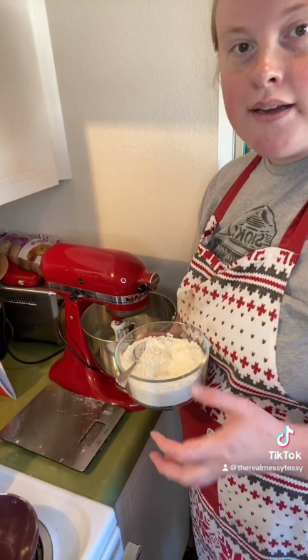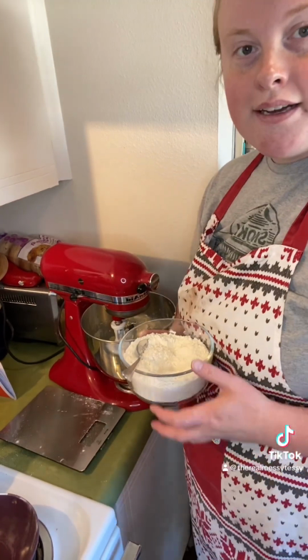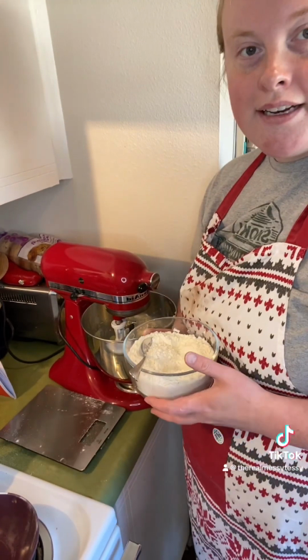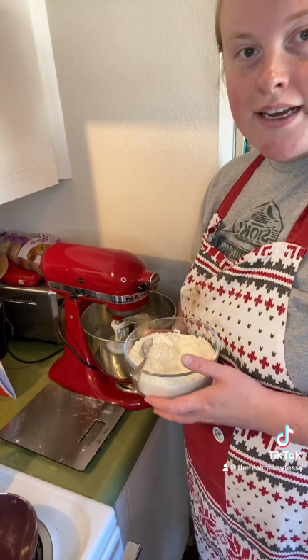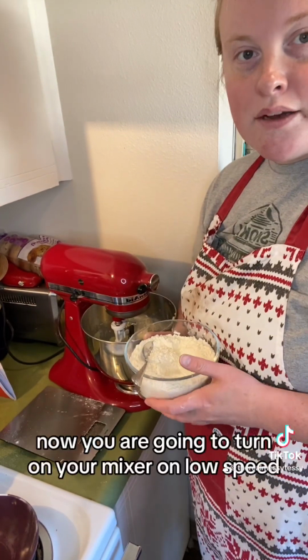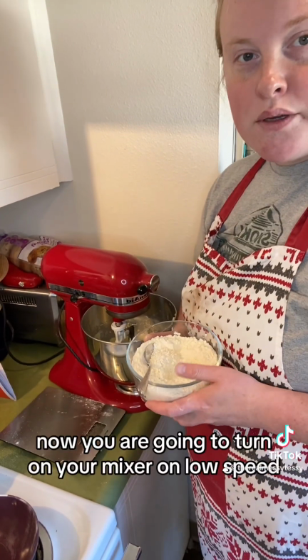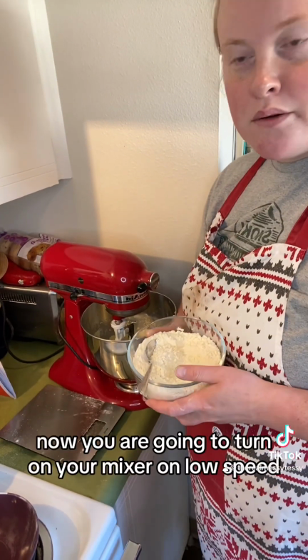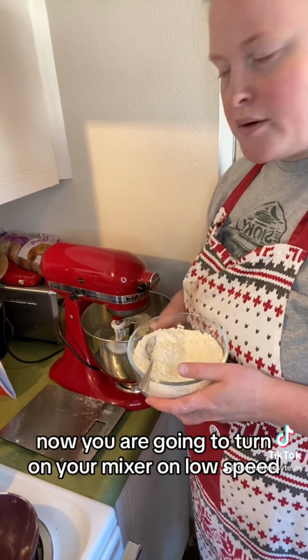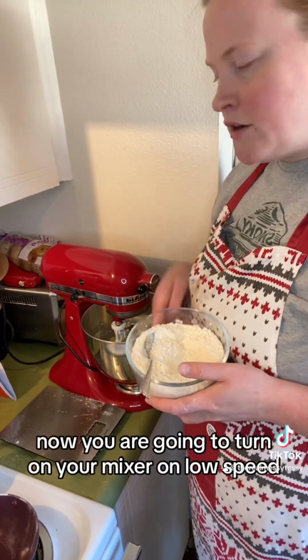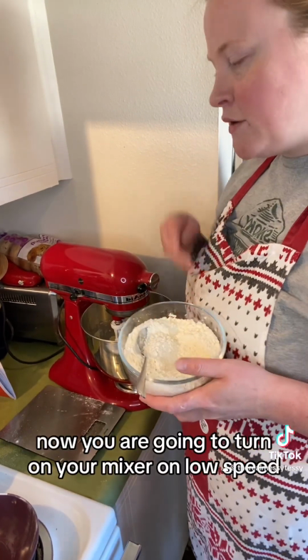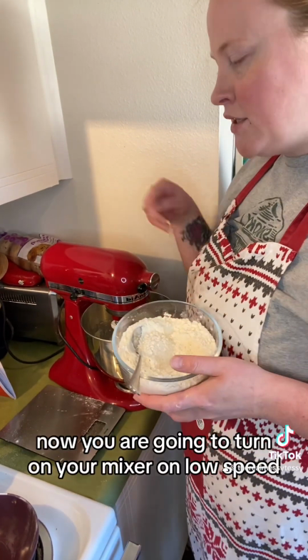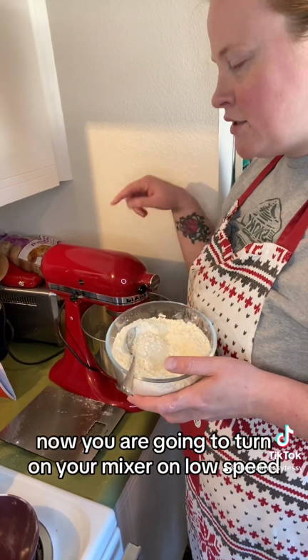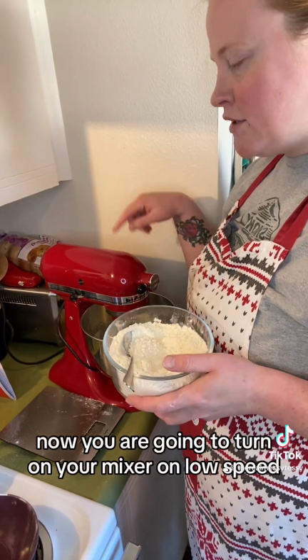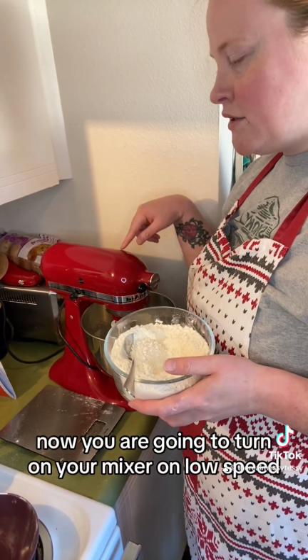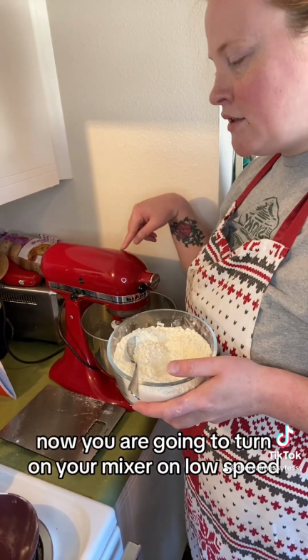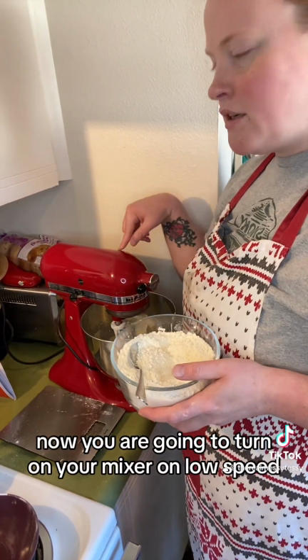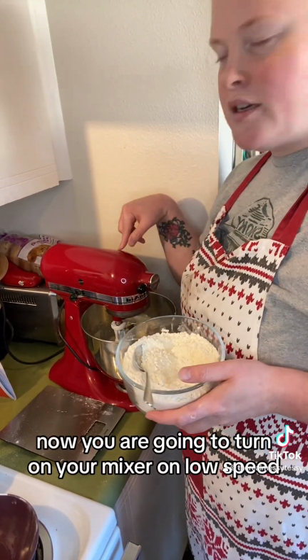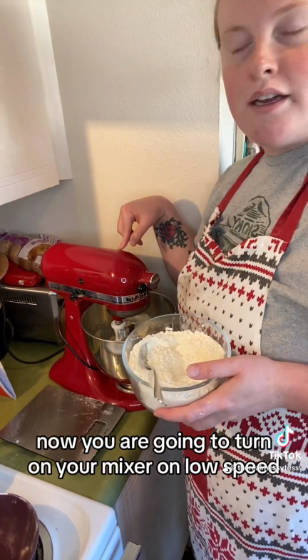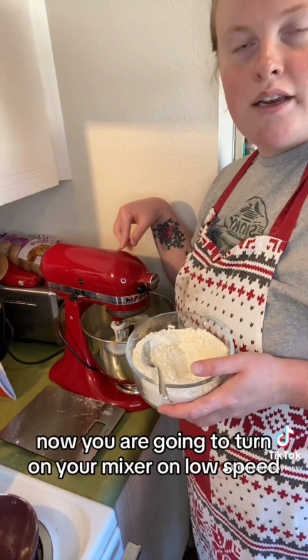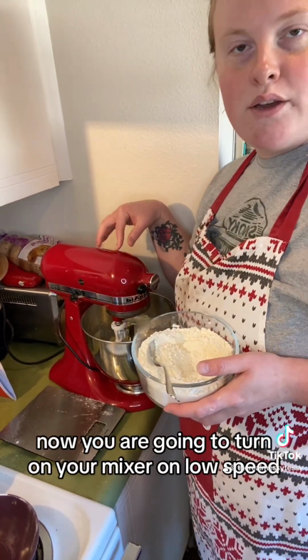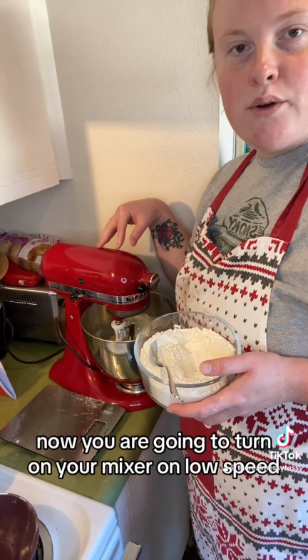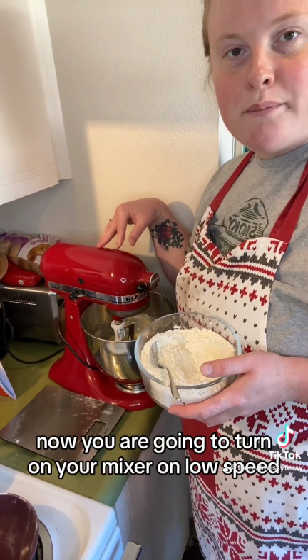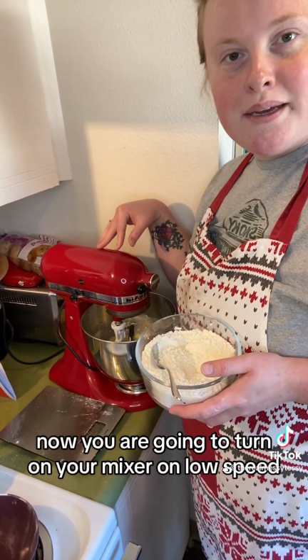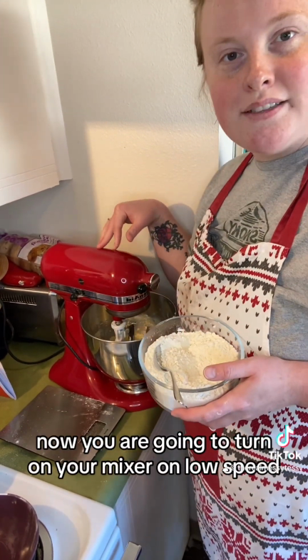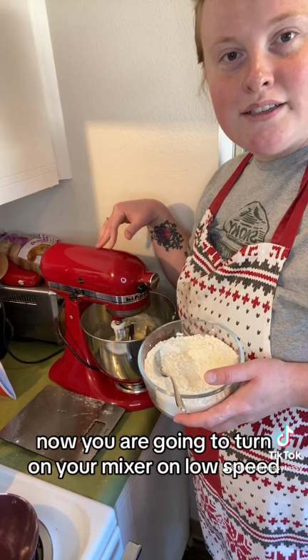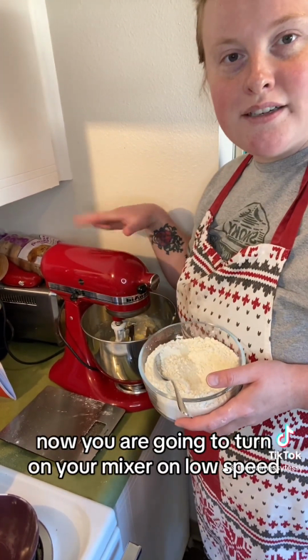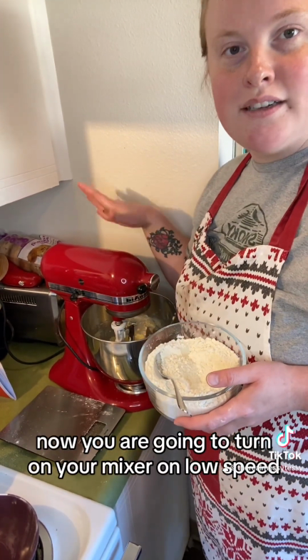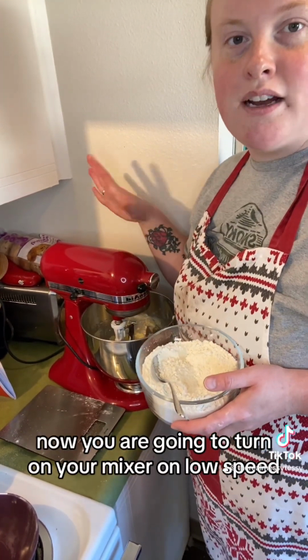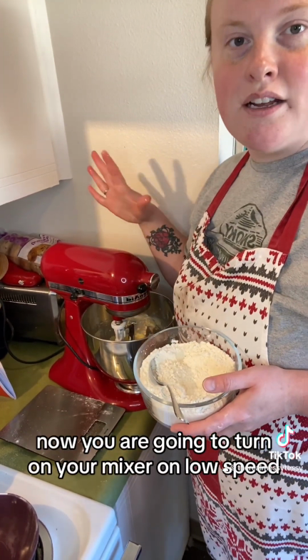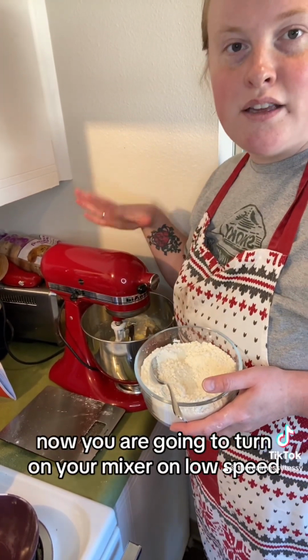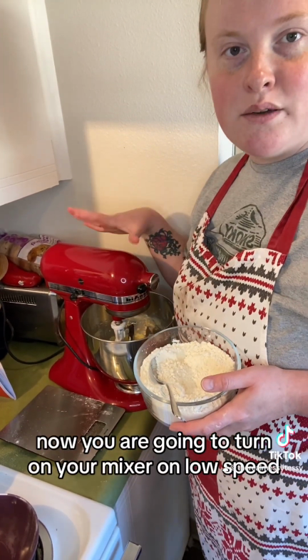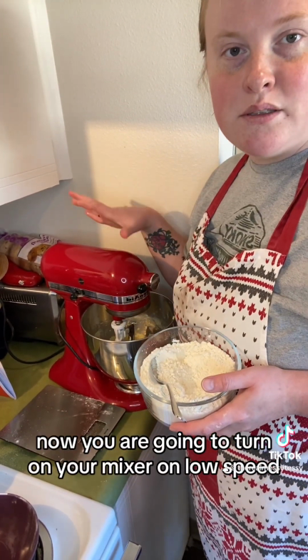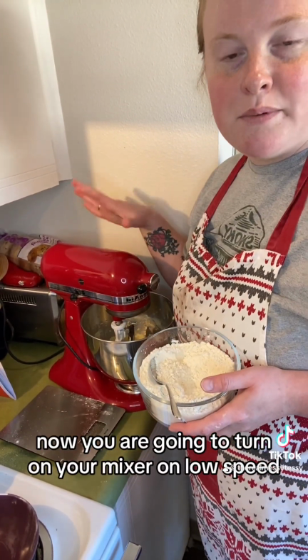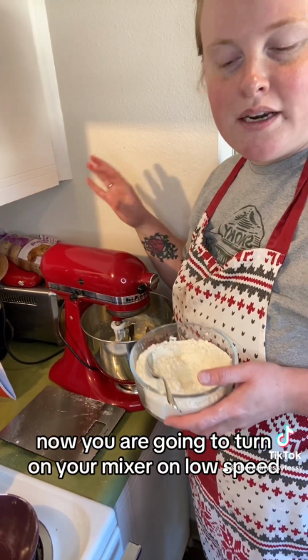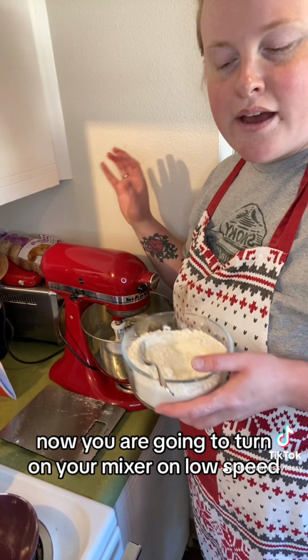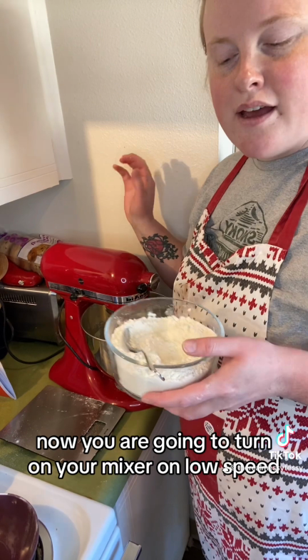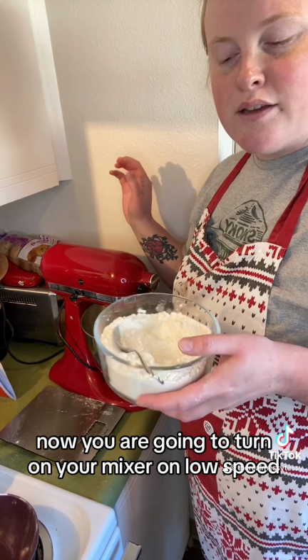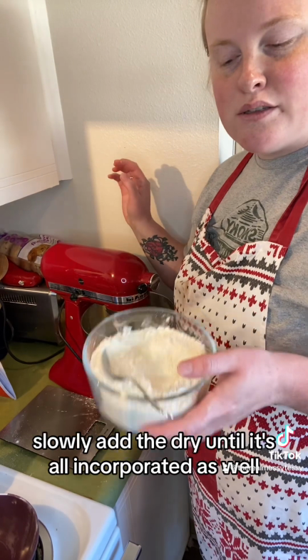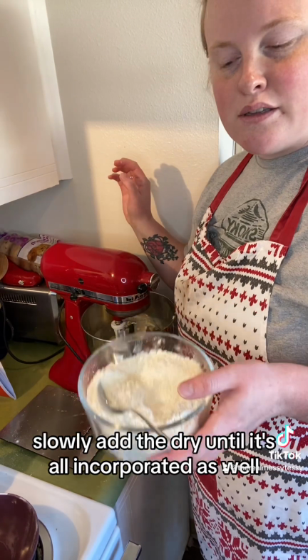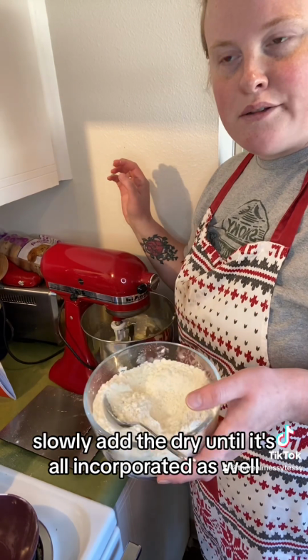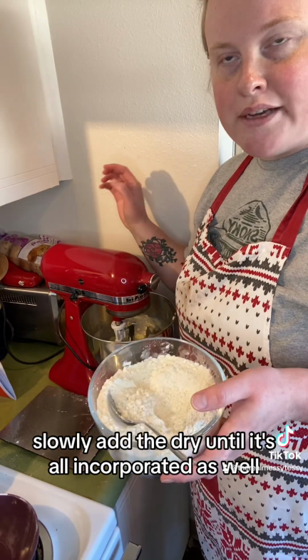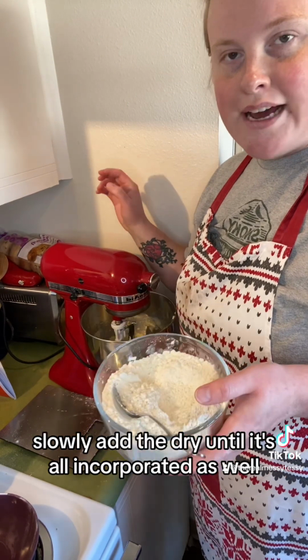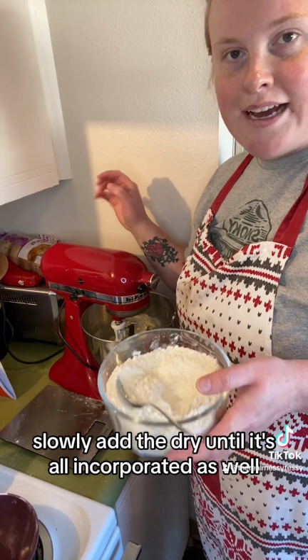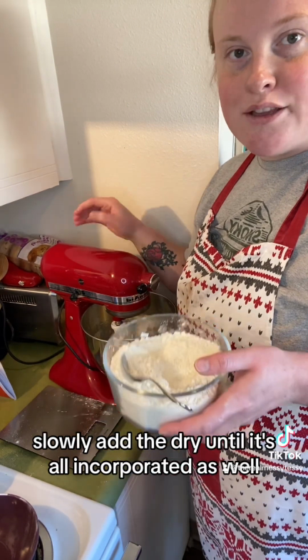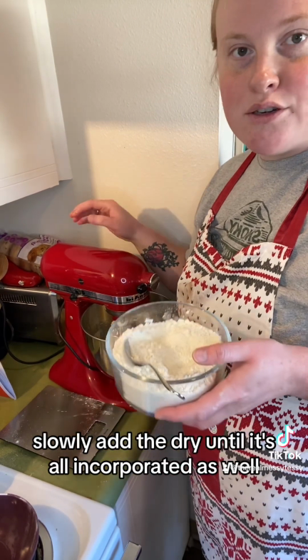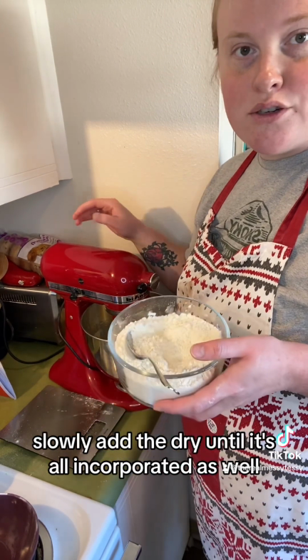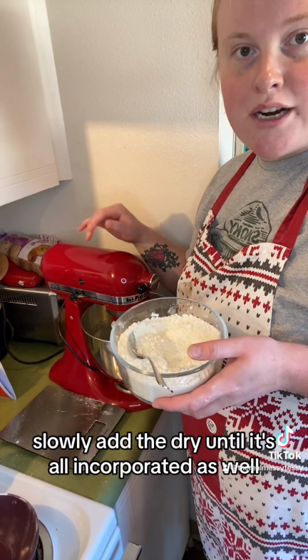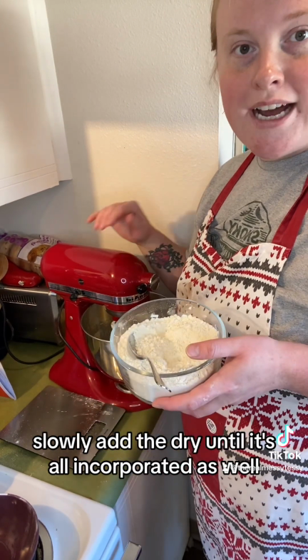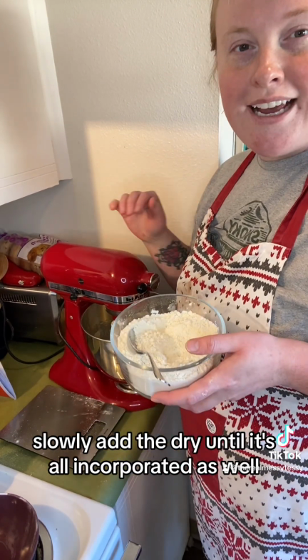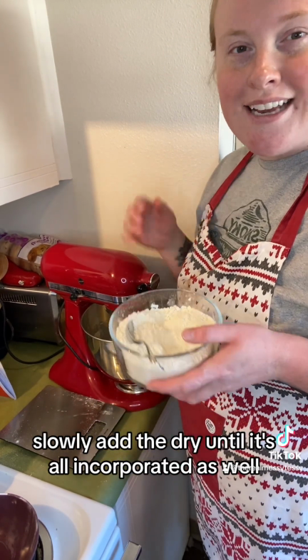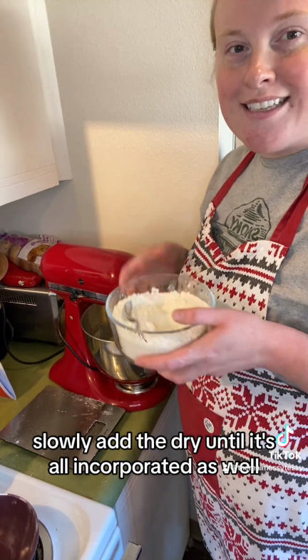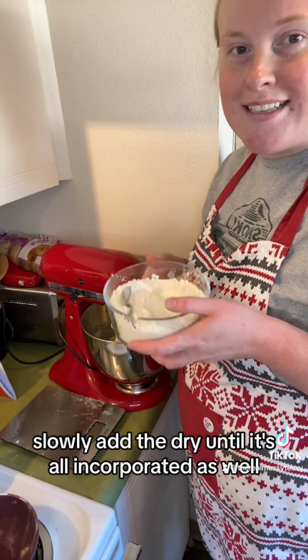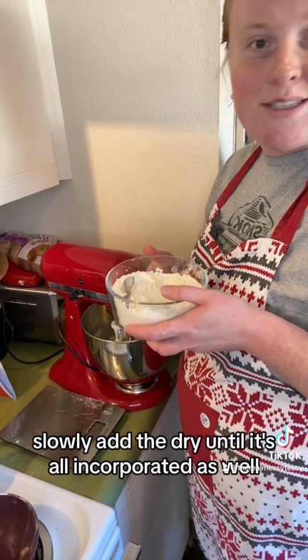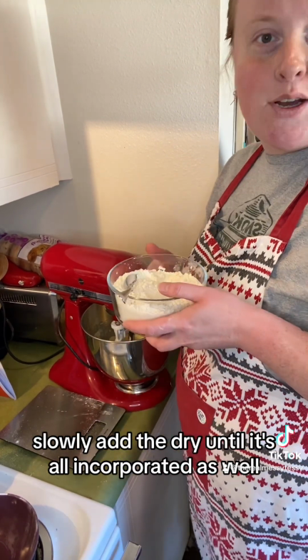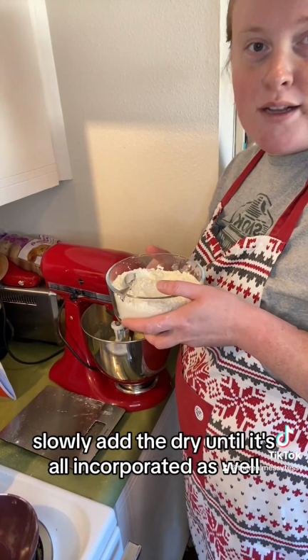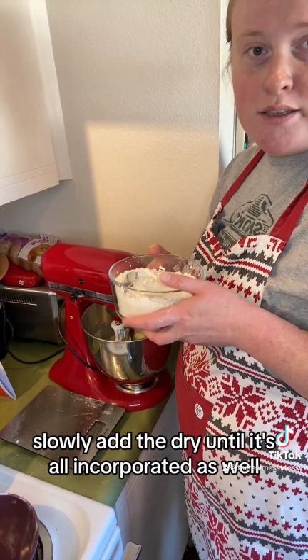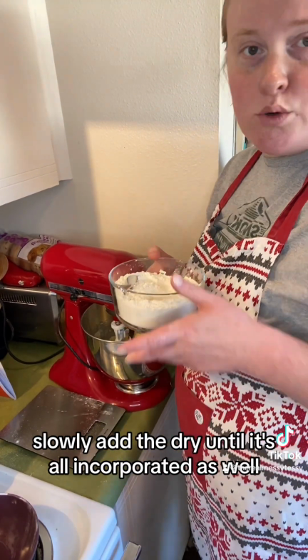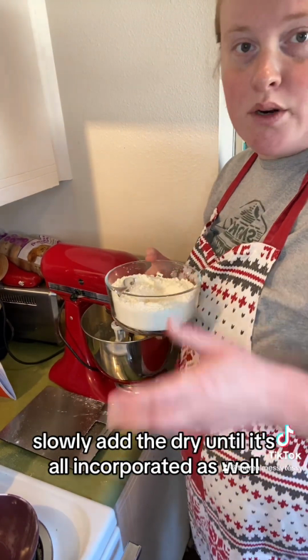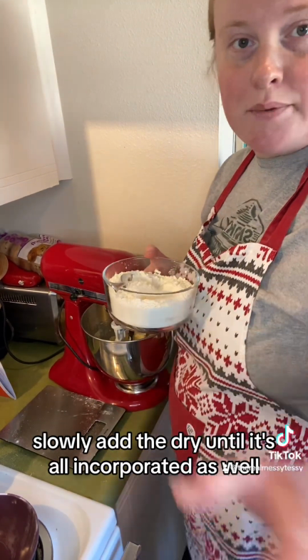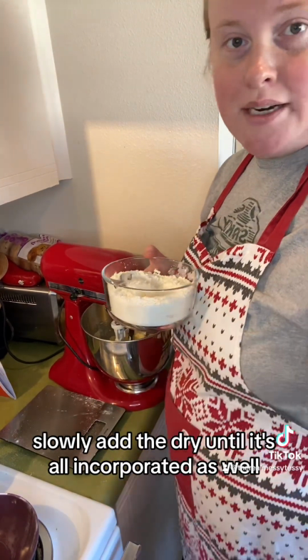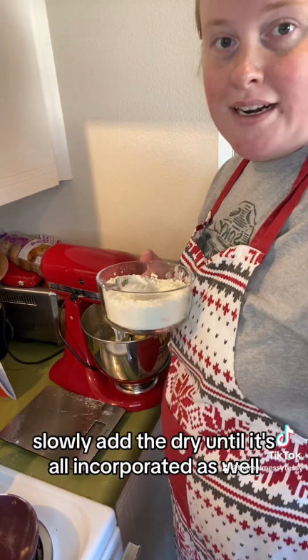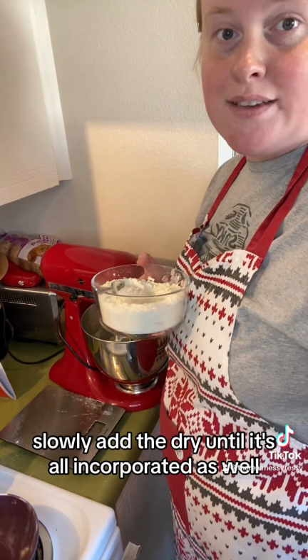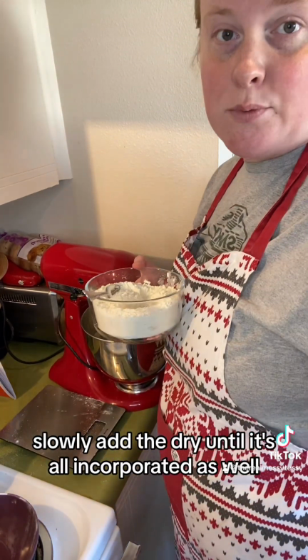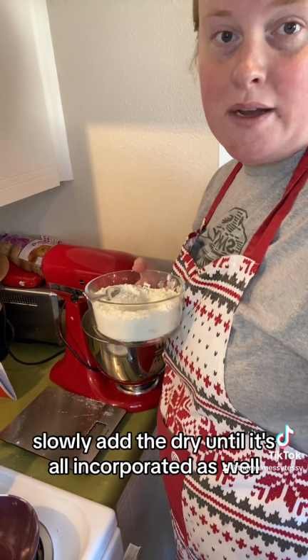Now you are going to turn your mixer on low speed and slowly add the dry ingredients until it's all incorporated as well.